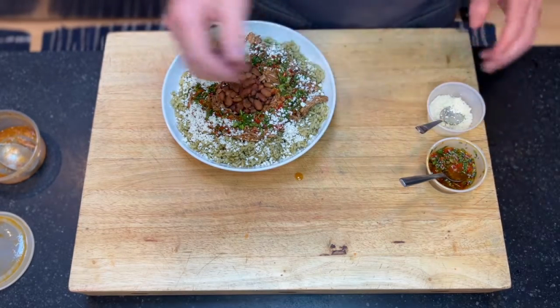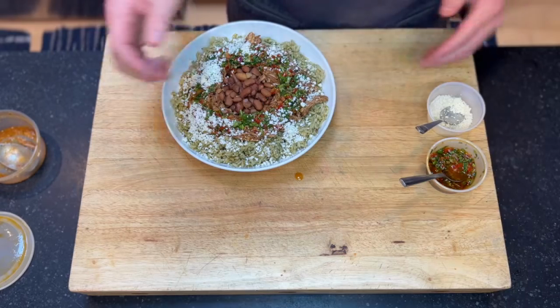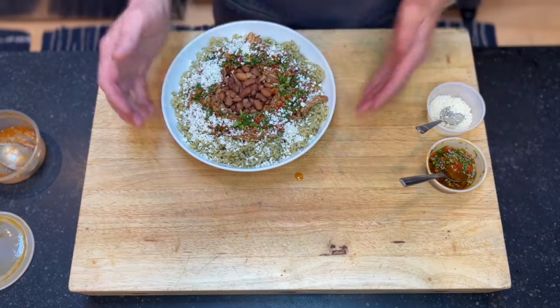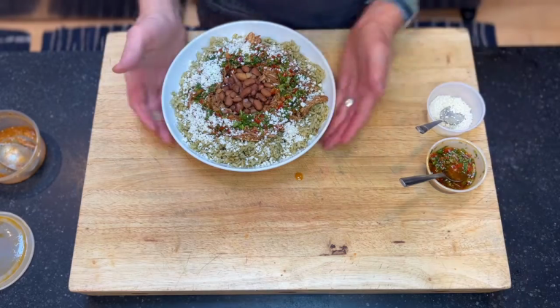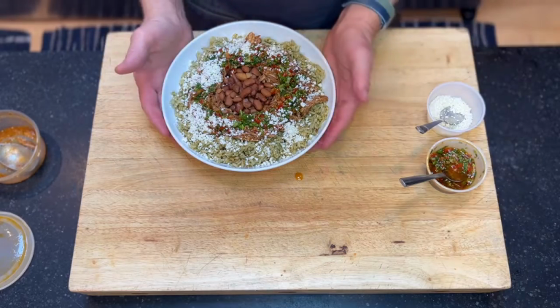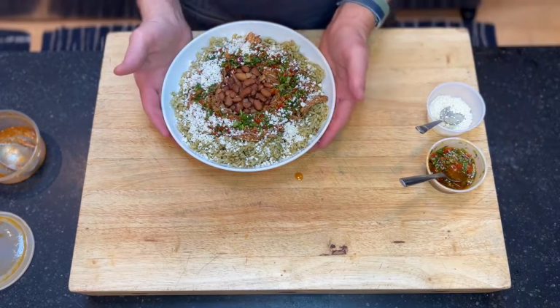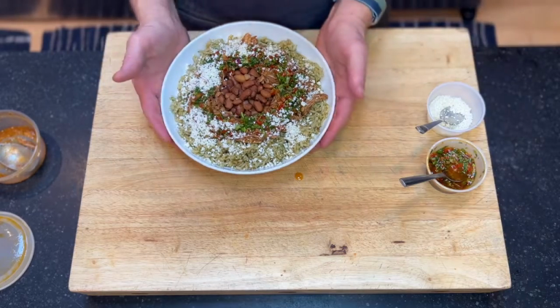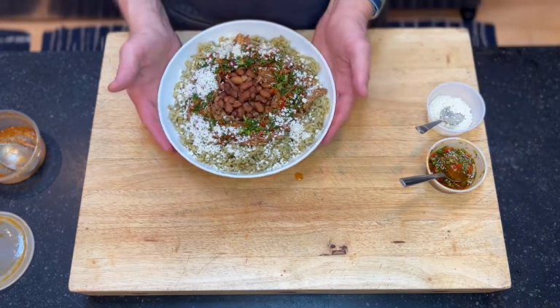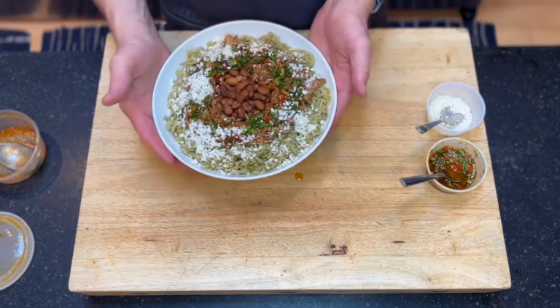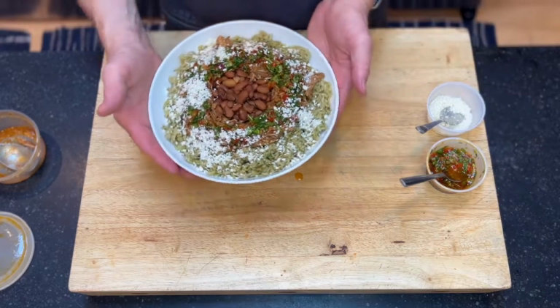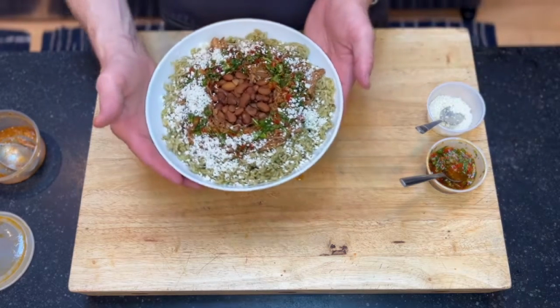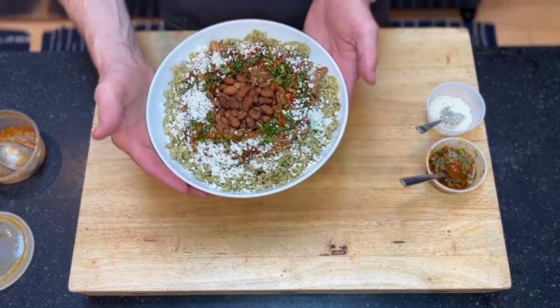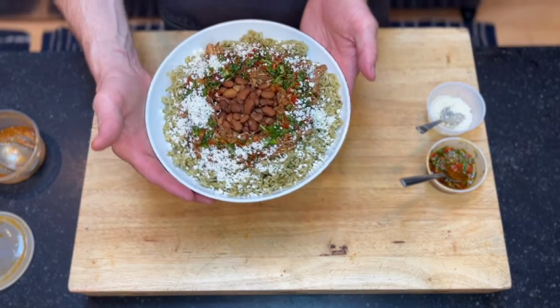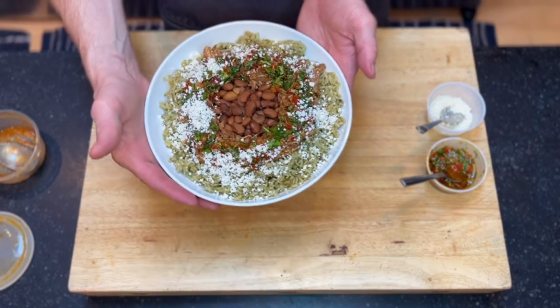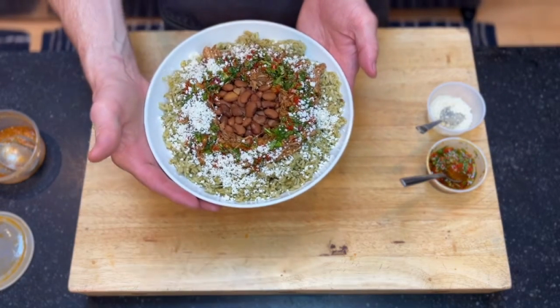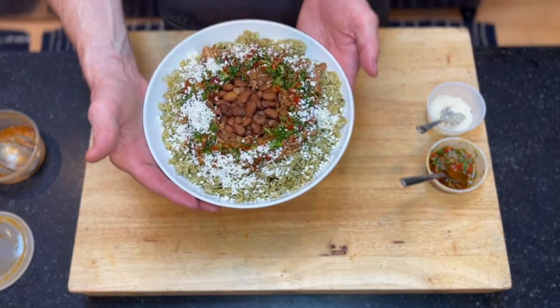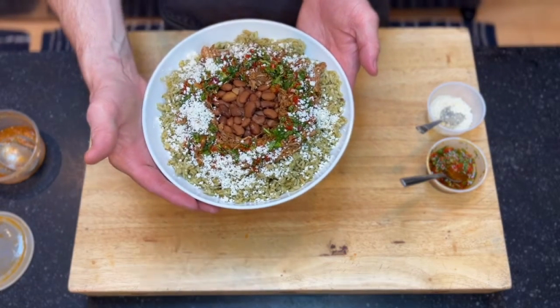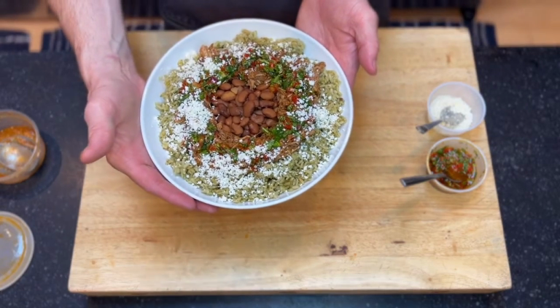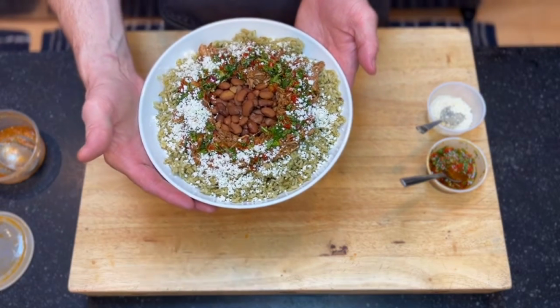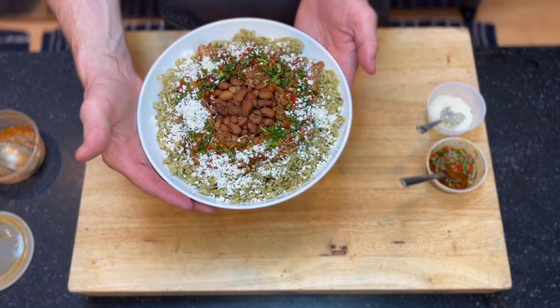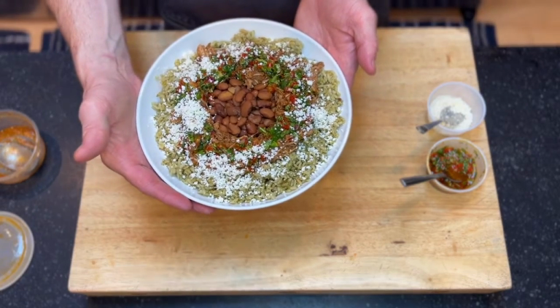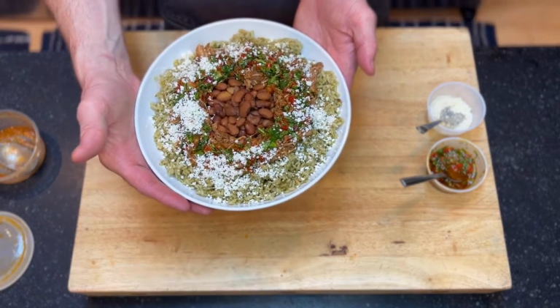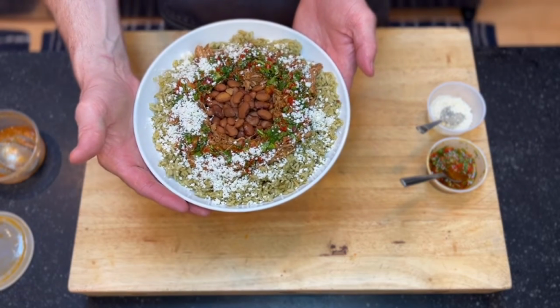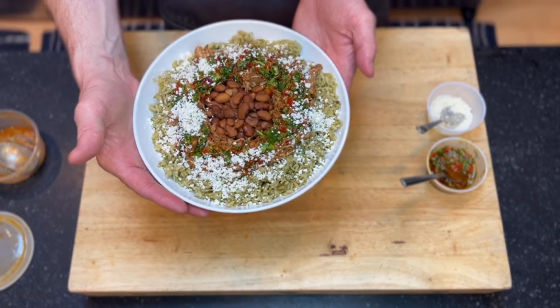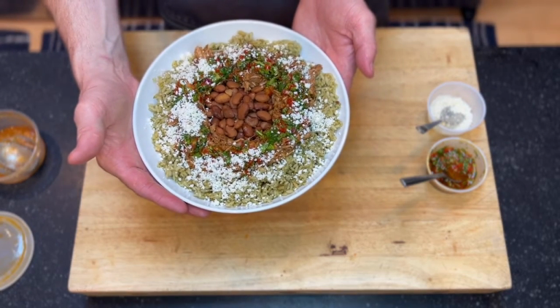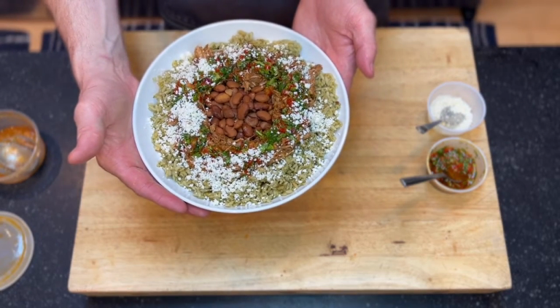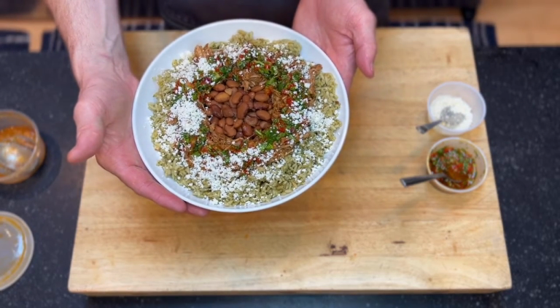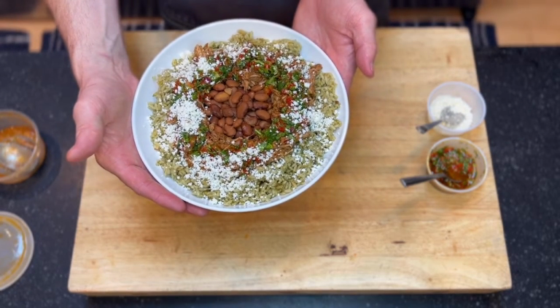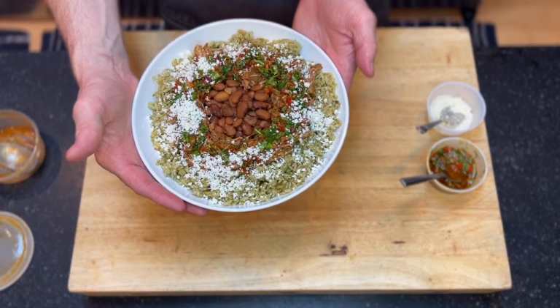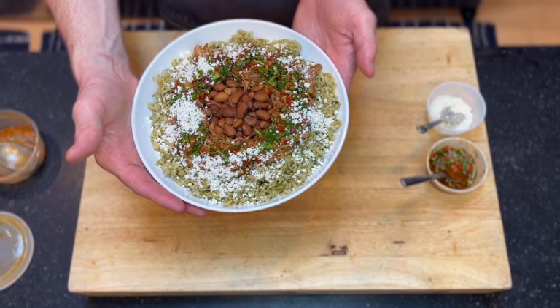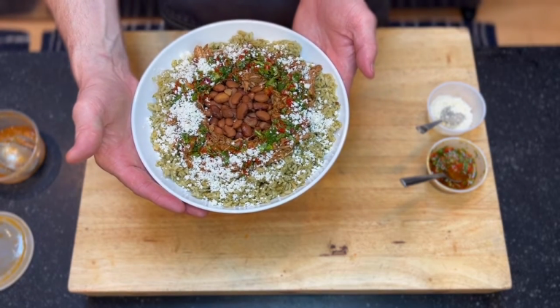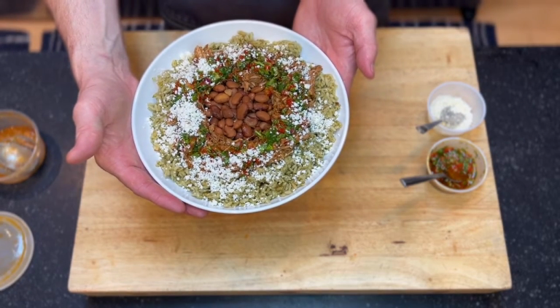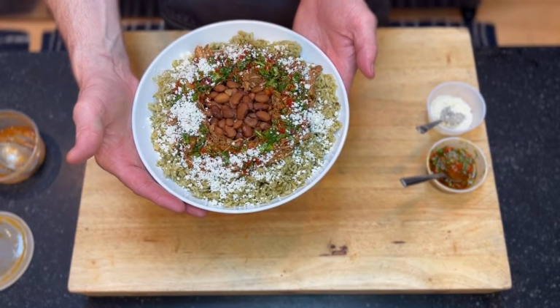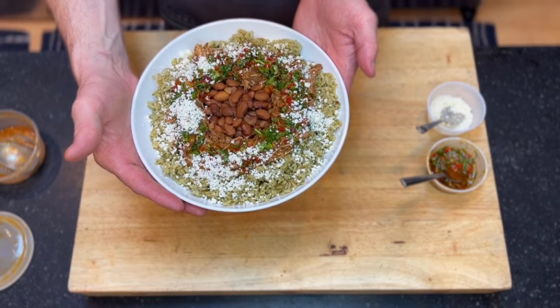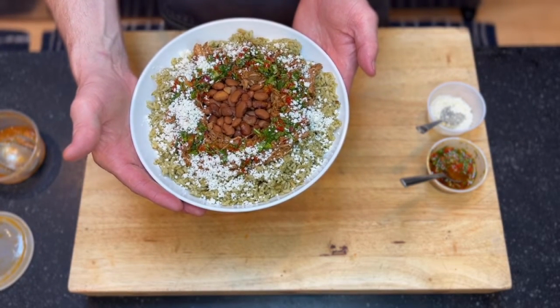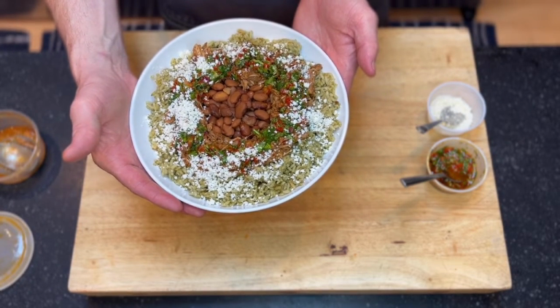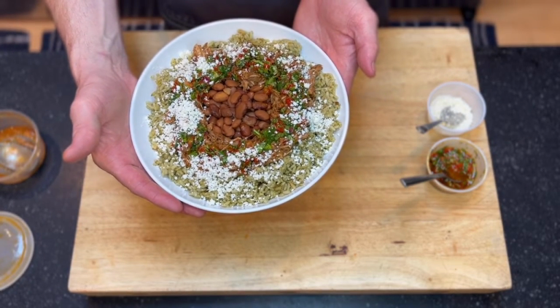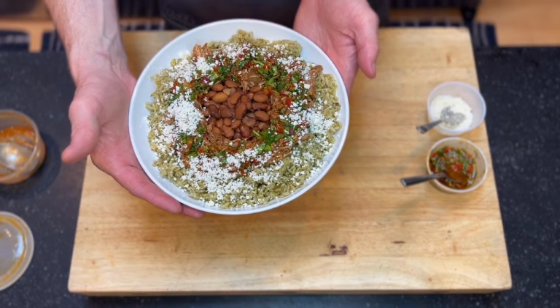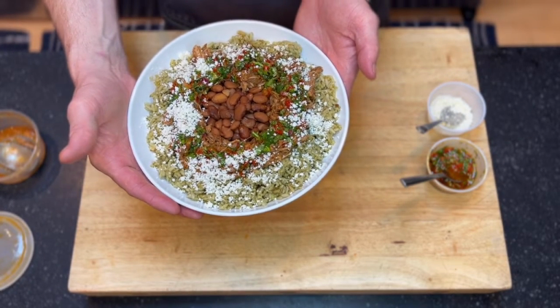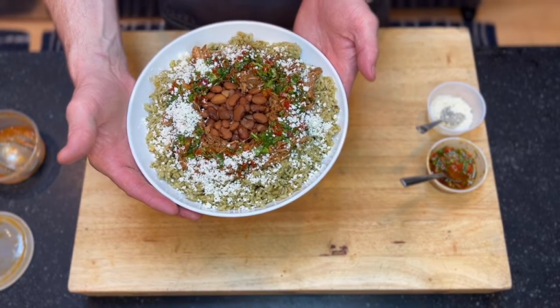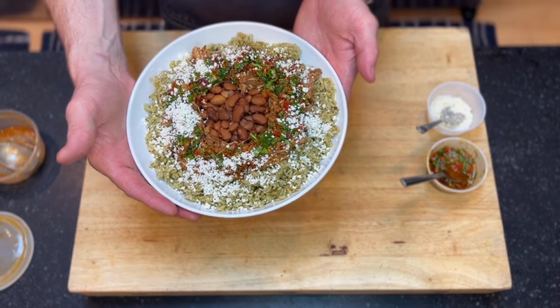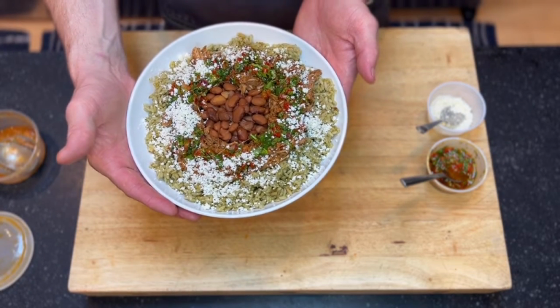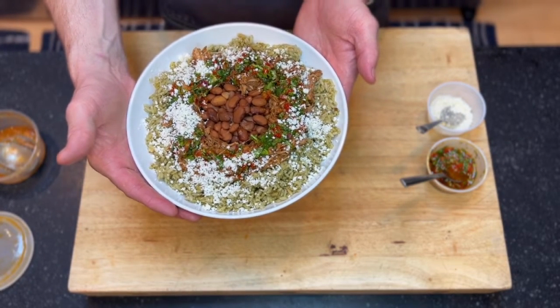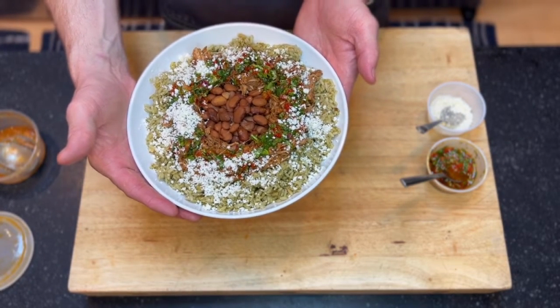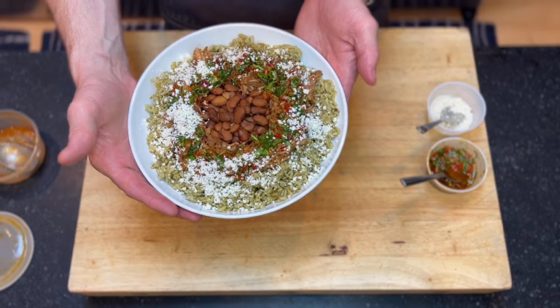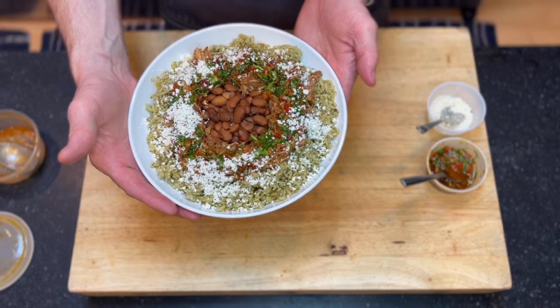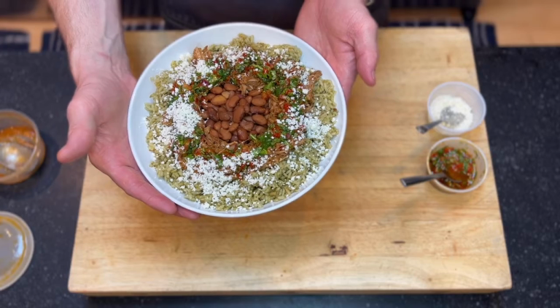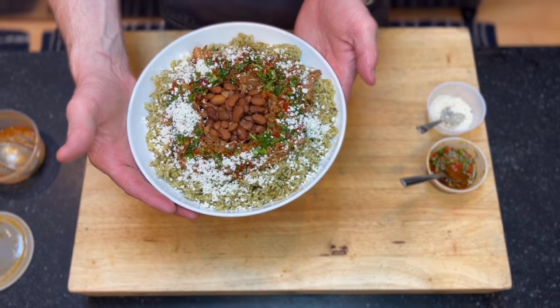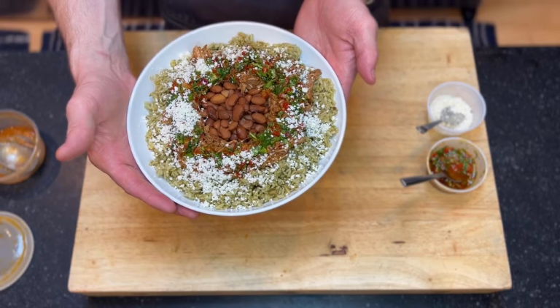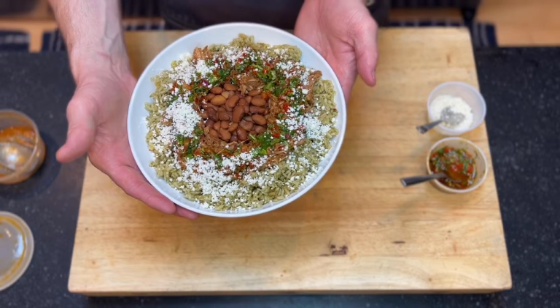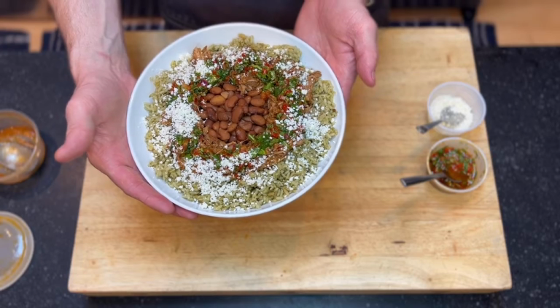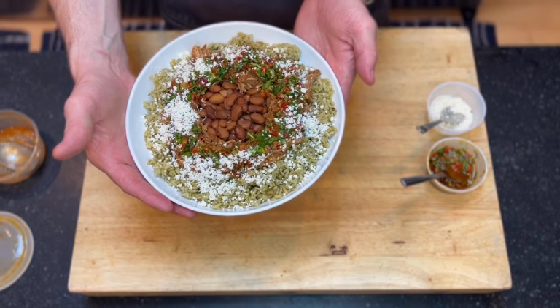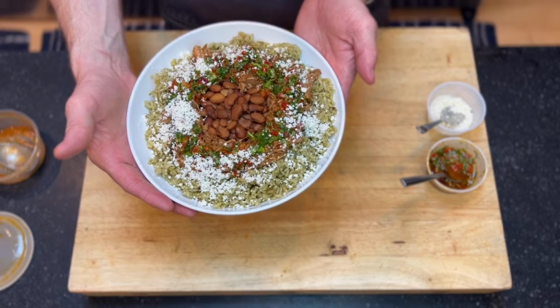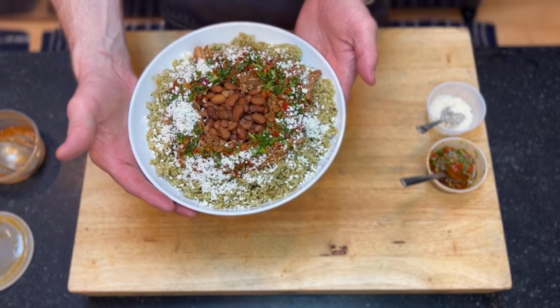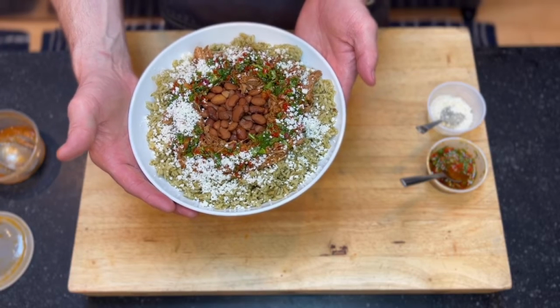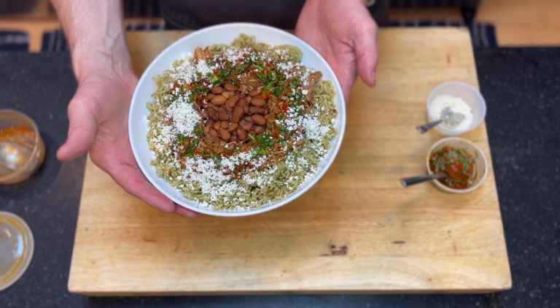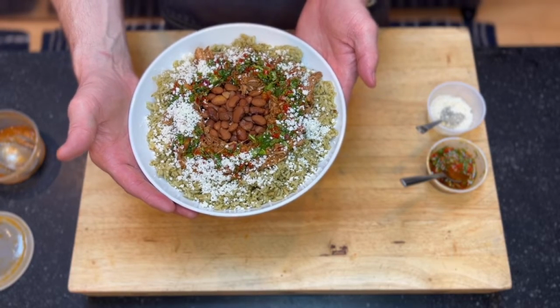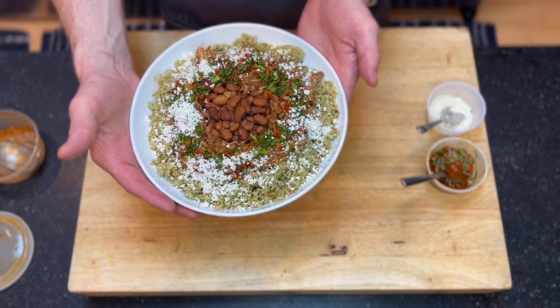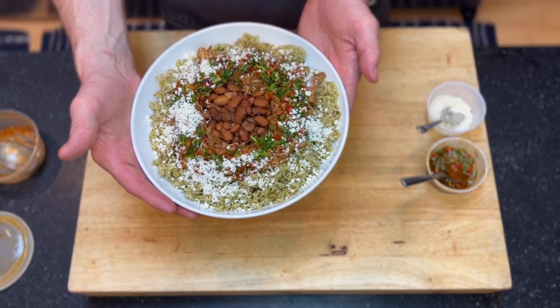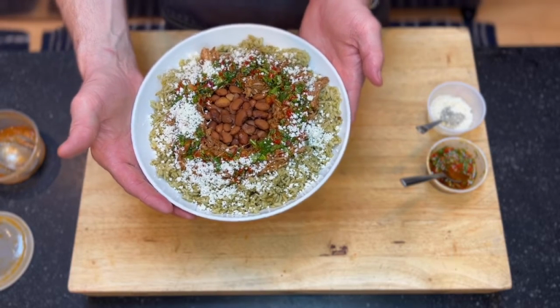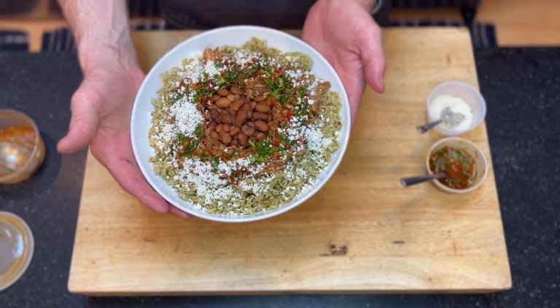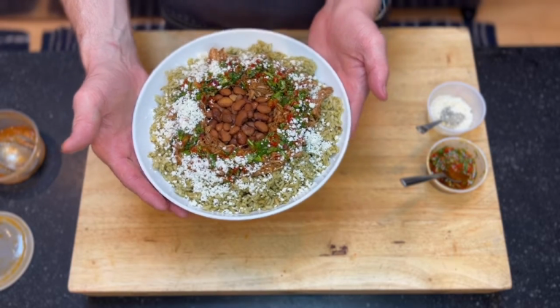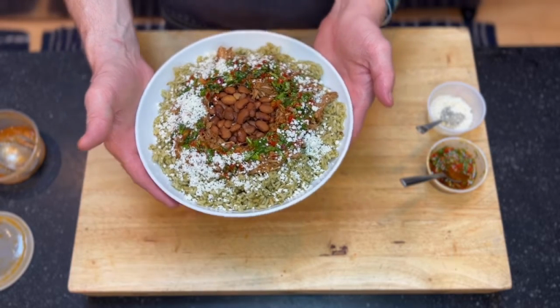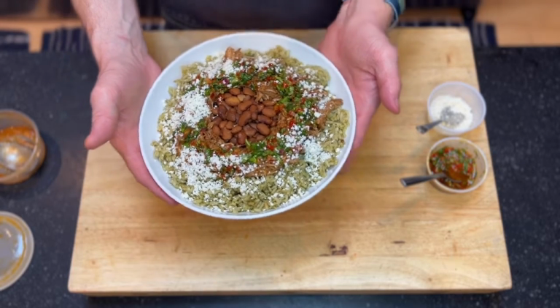And we are set with our bowl this week — green rice, braised pinto beans, red chili pork, charmoula, and queso fresco.